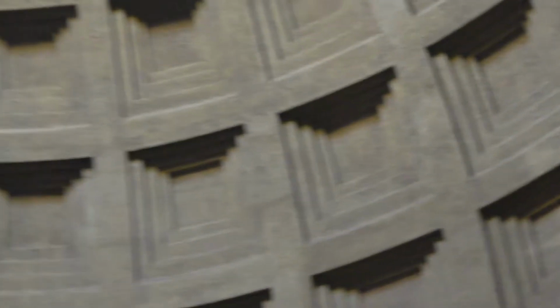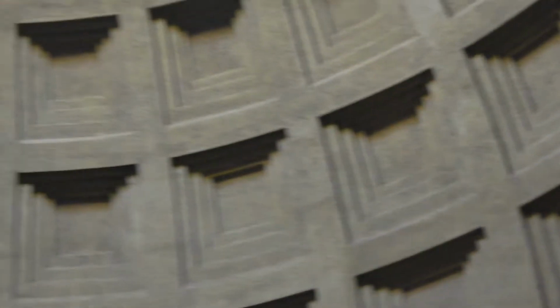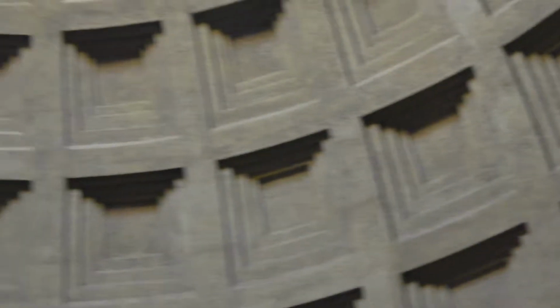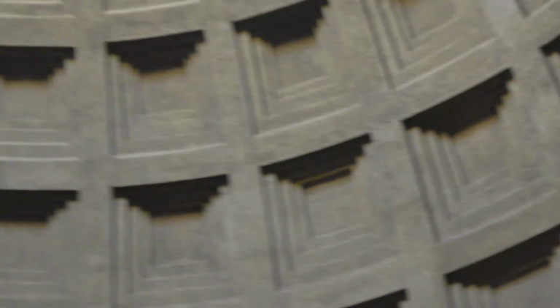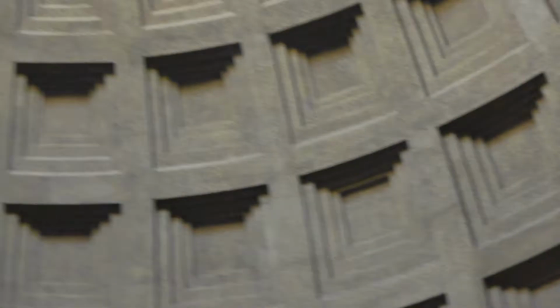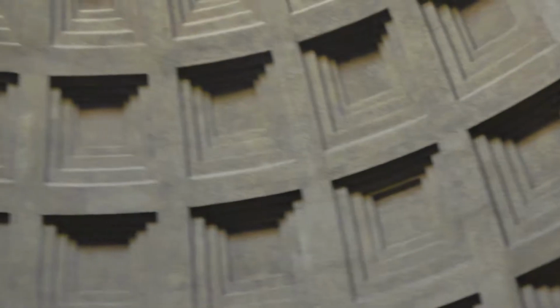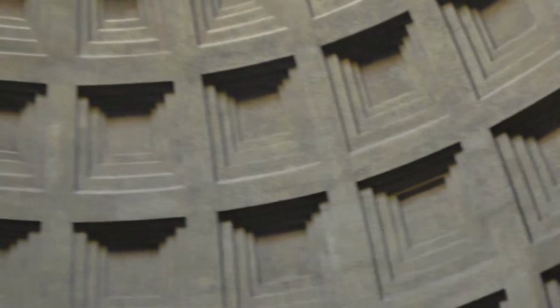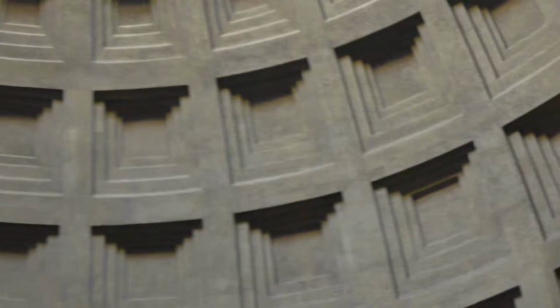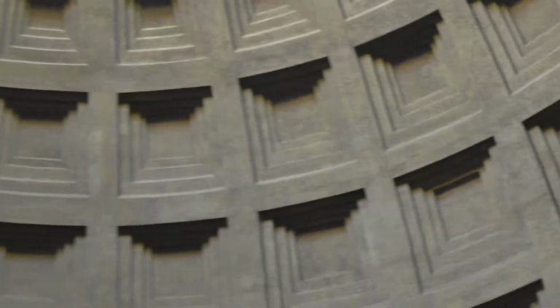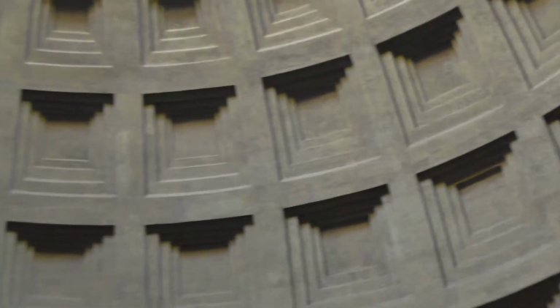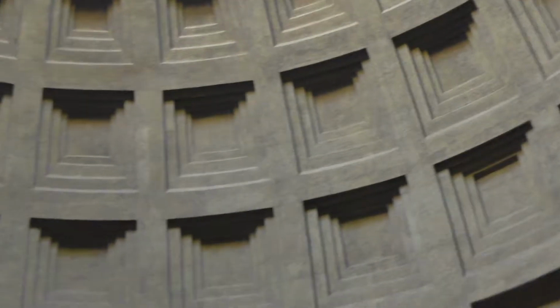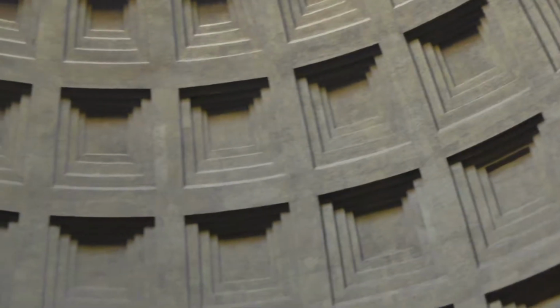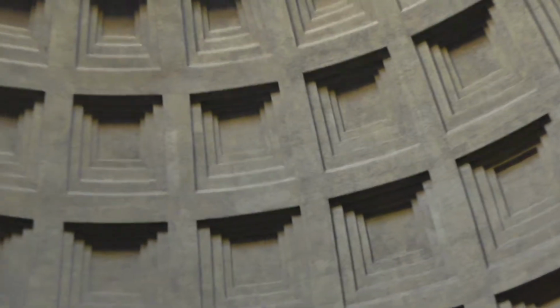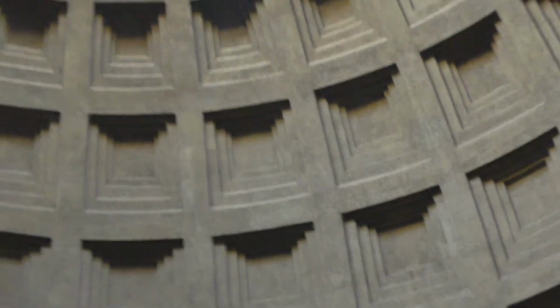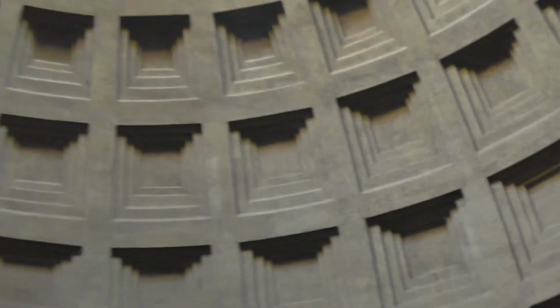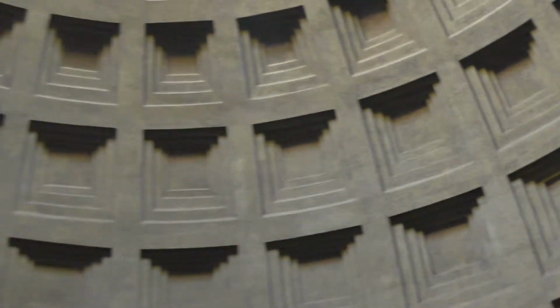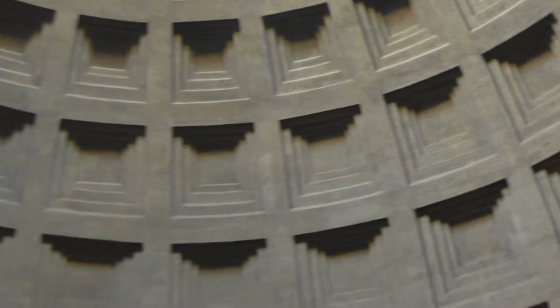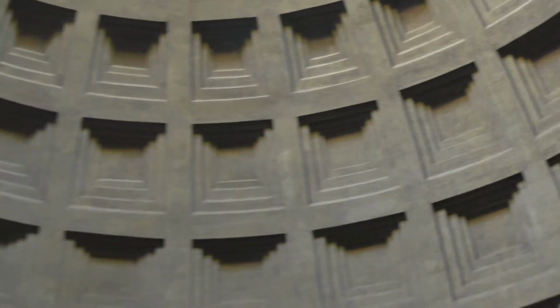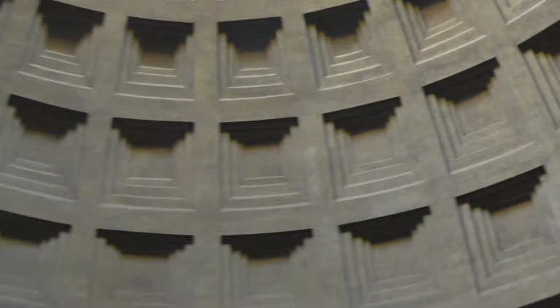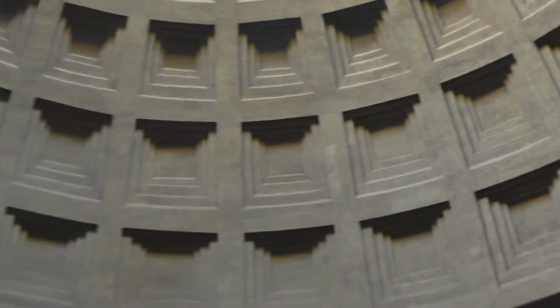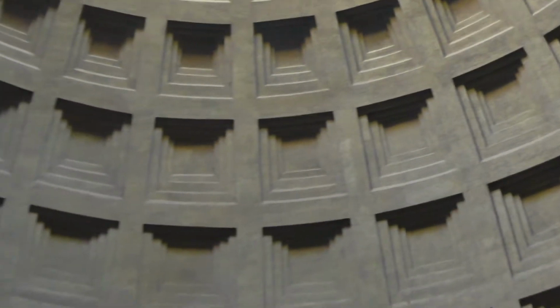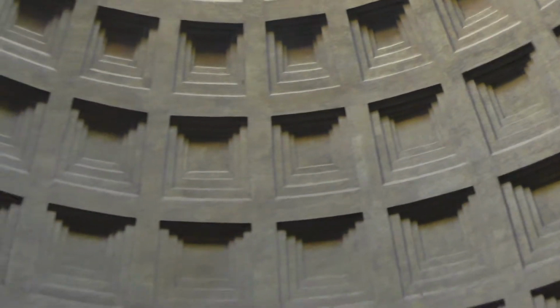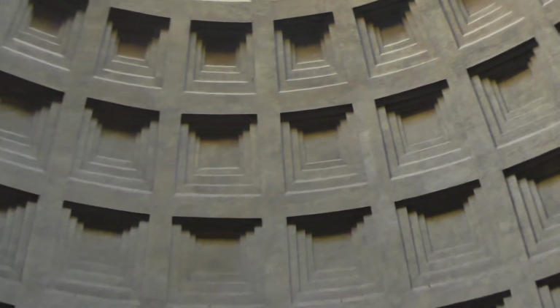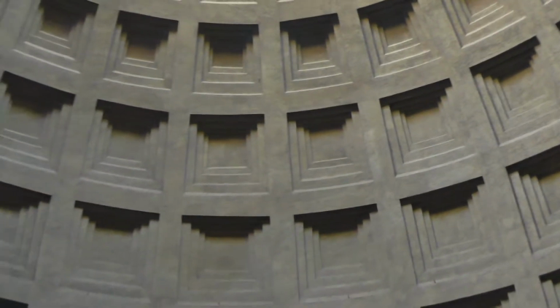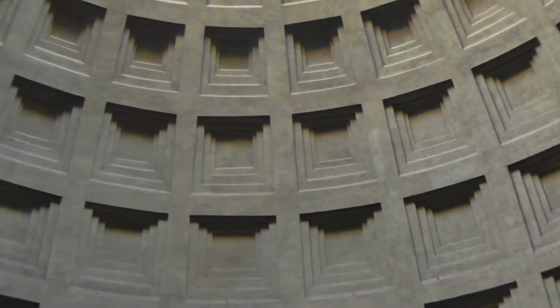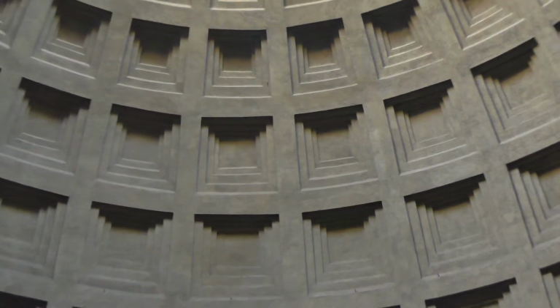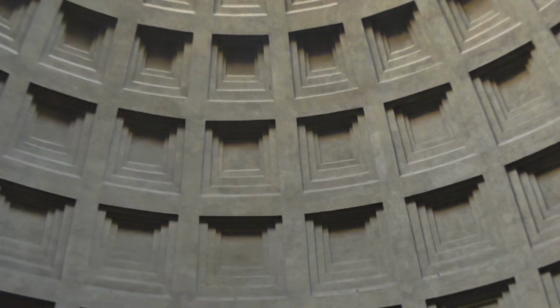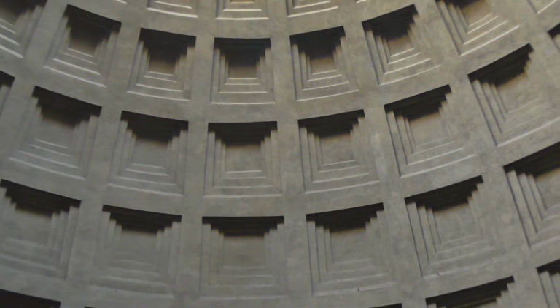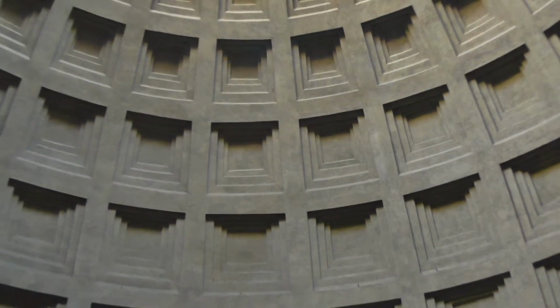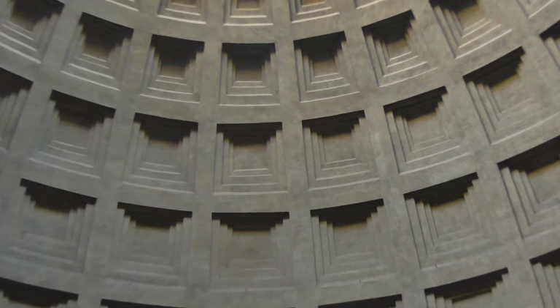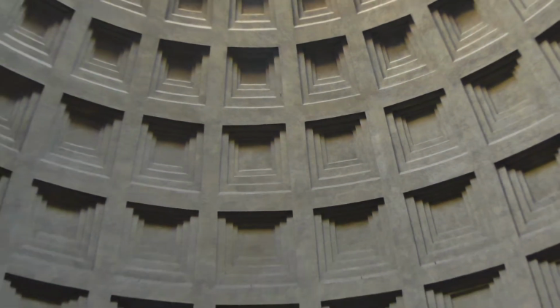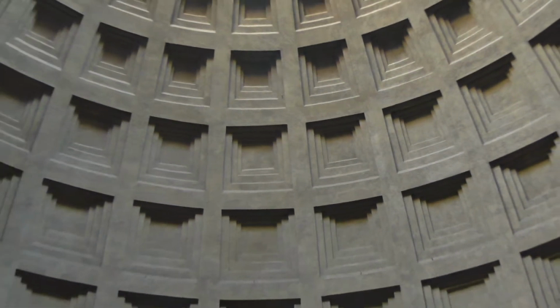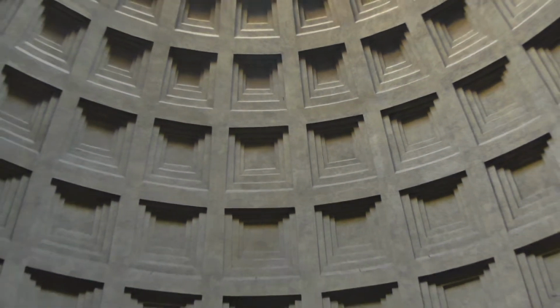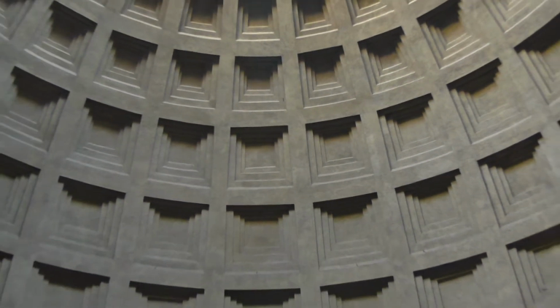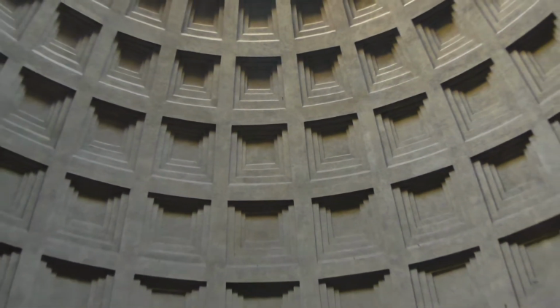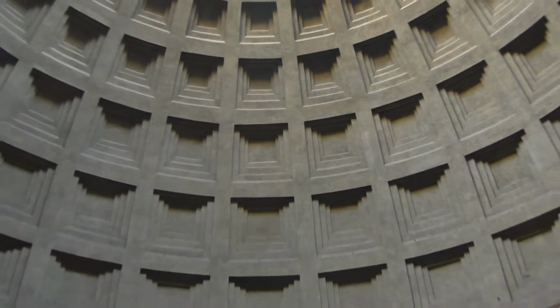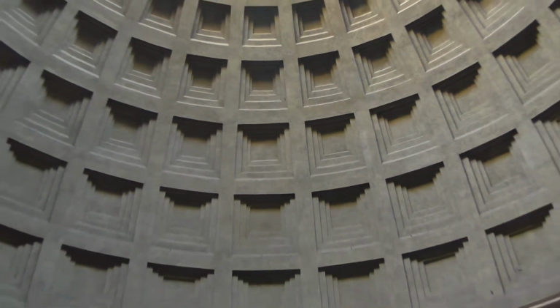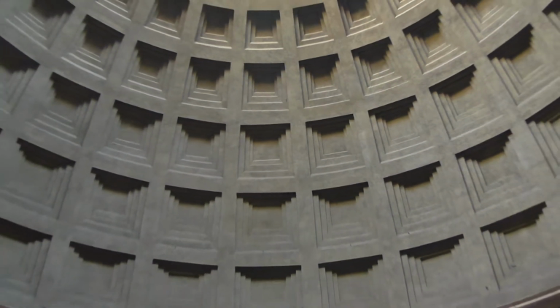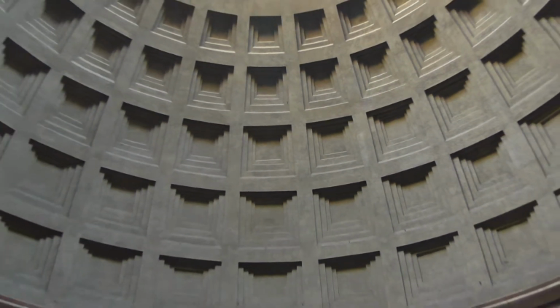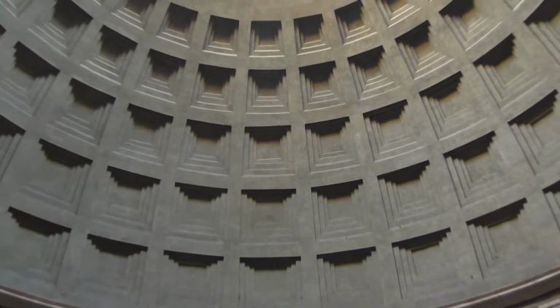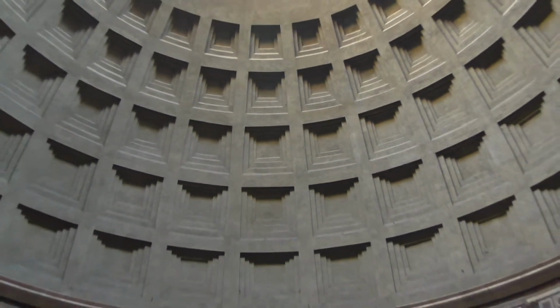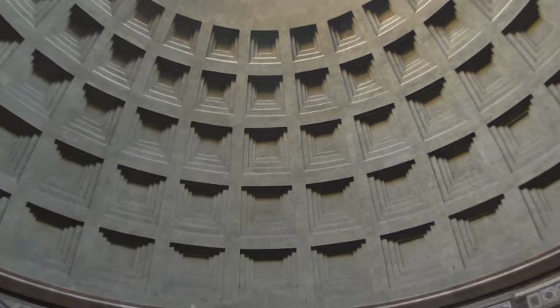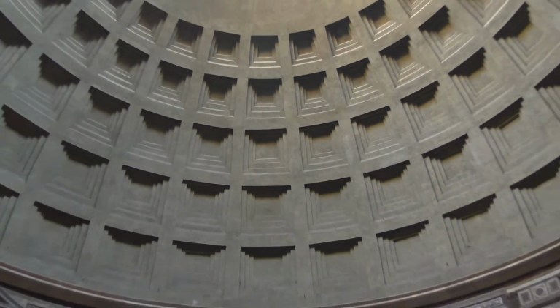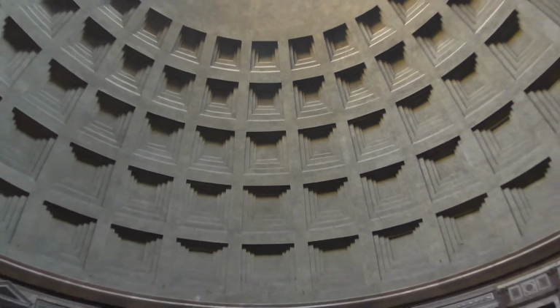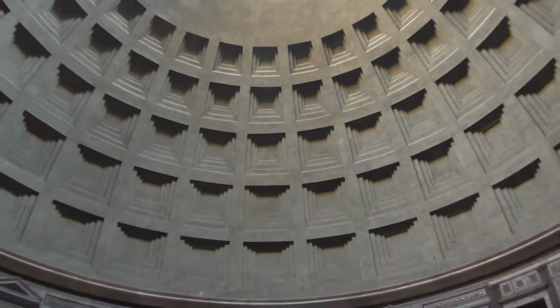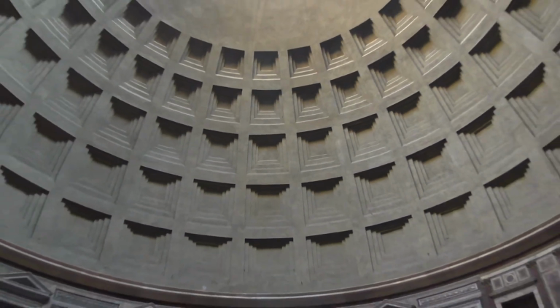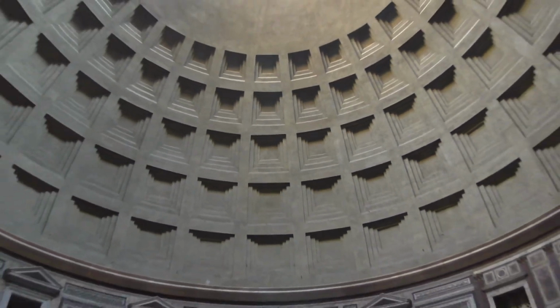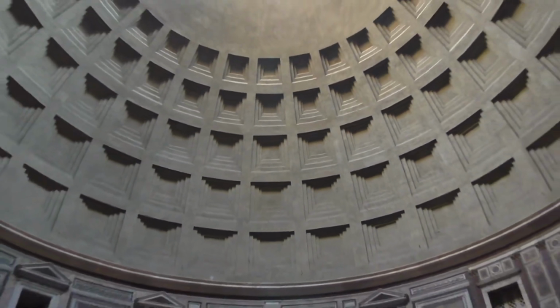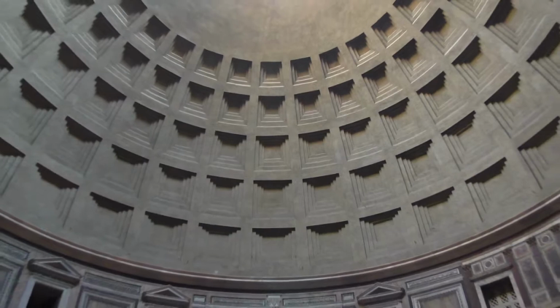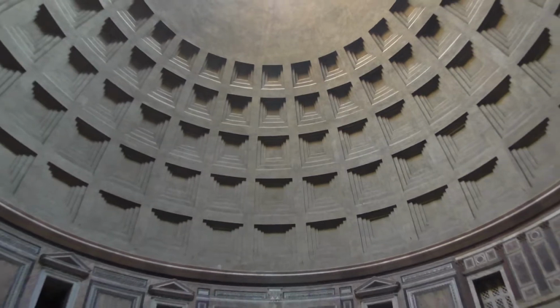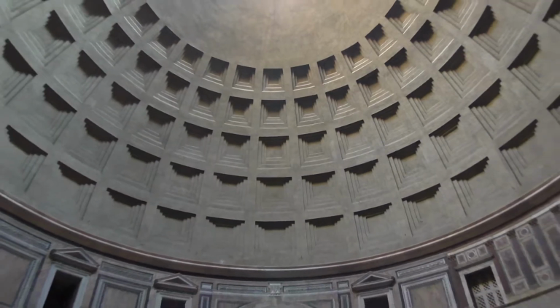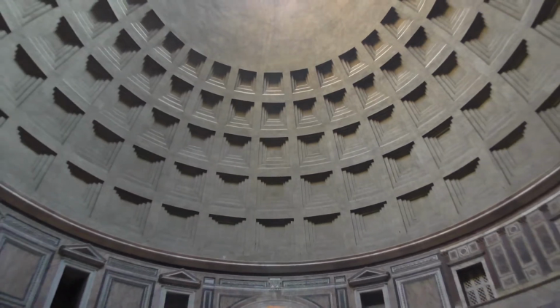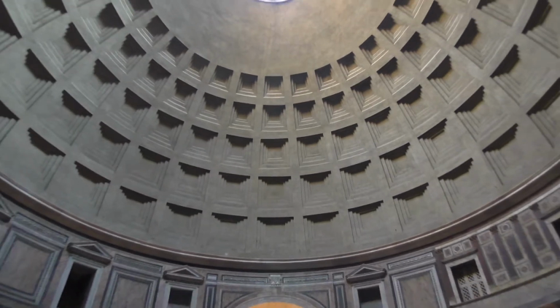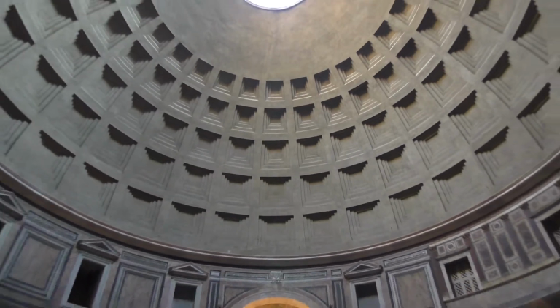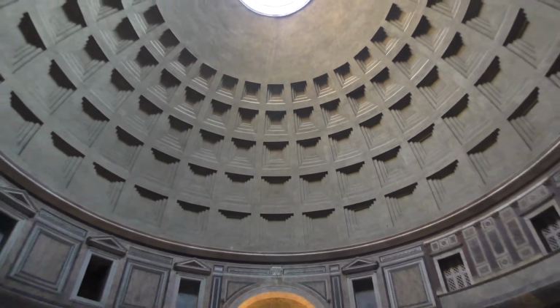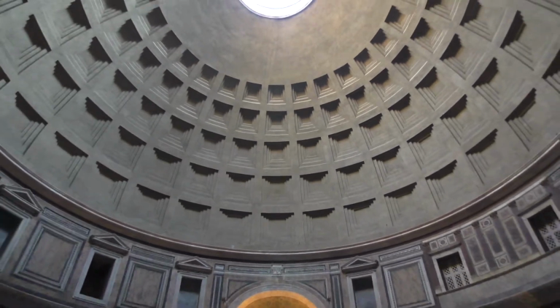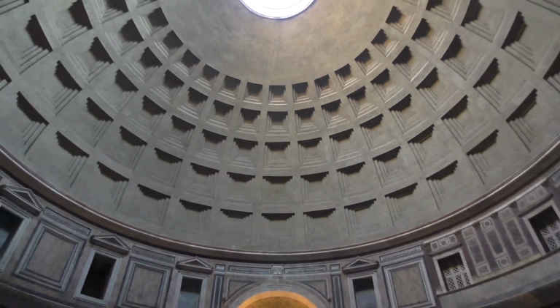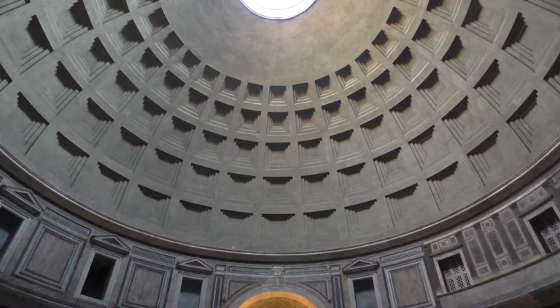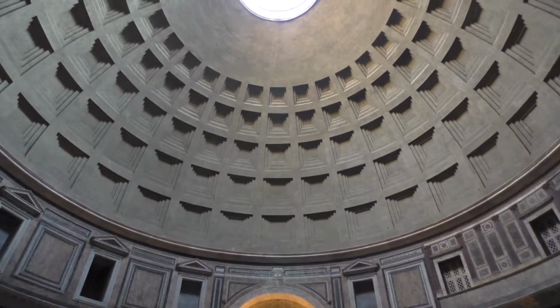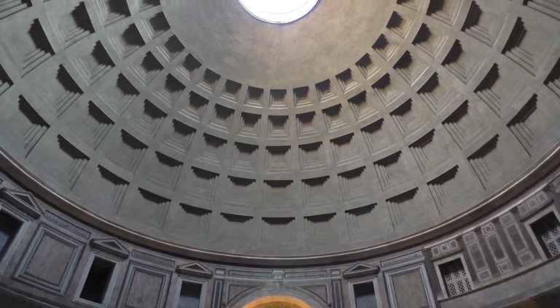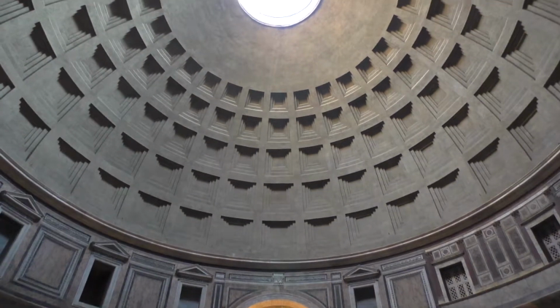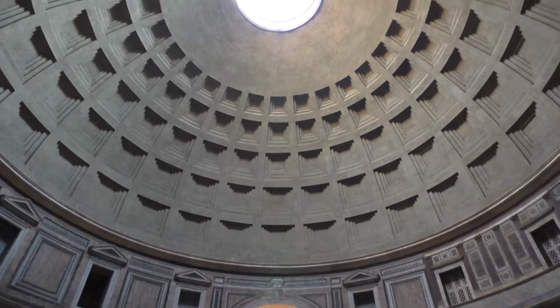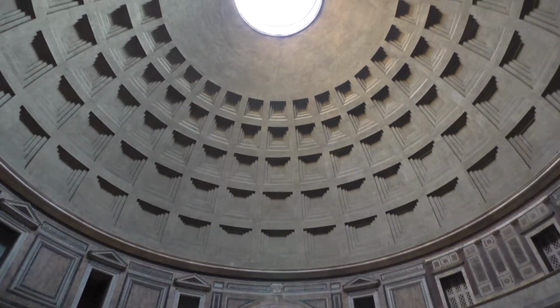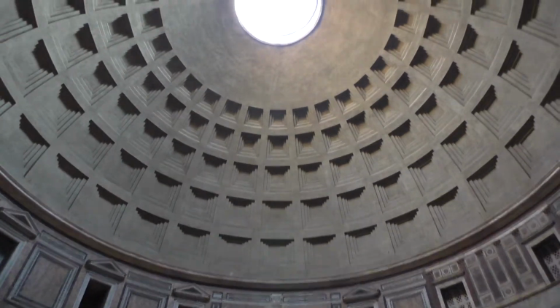It can also repair itself because it's made of volcanic rock. The micro-cracks actually repair themselves.